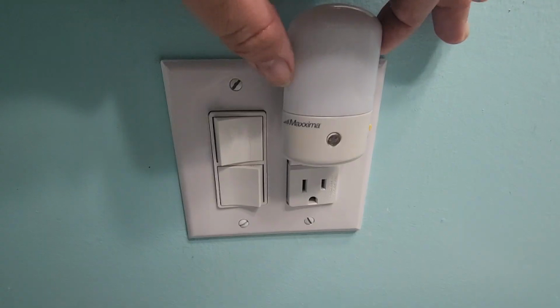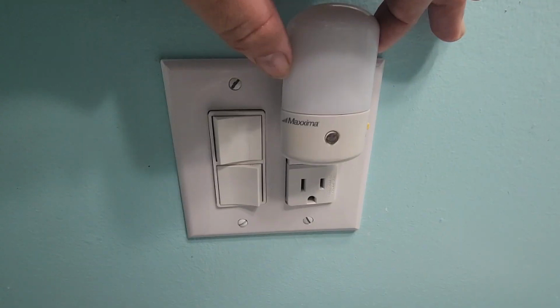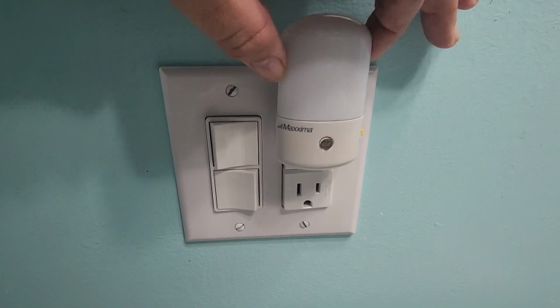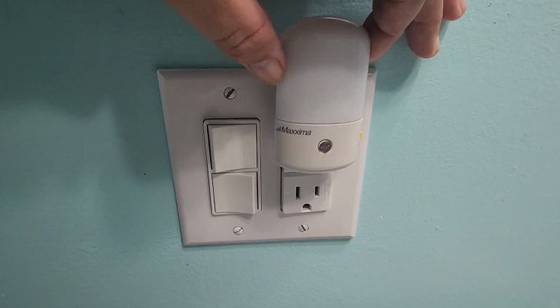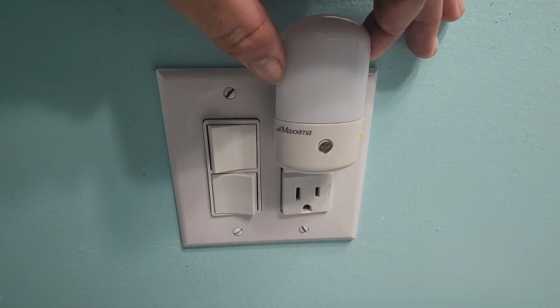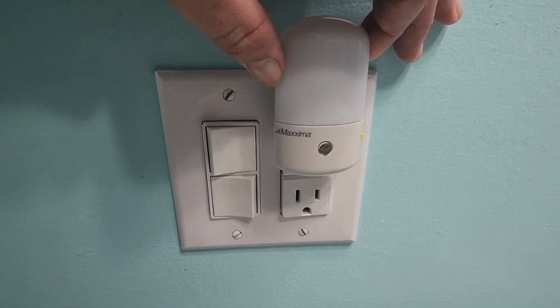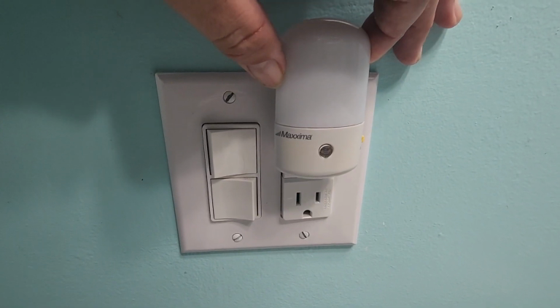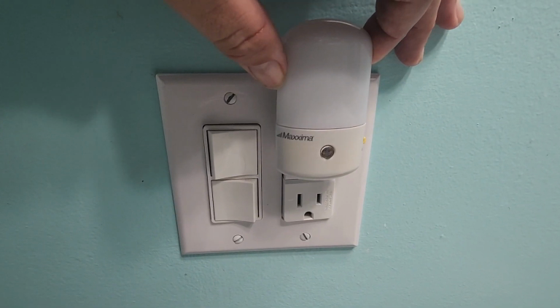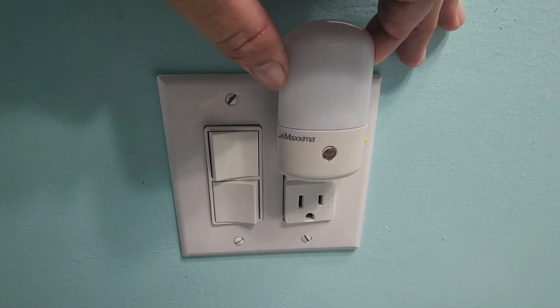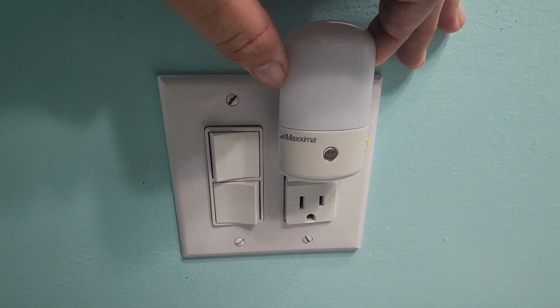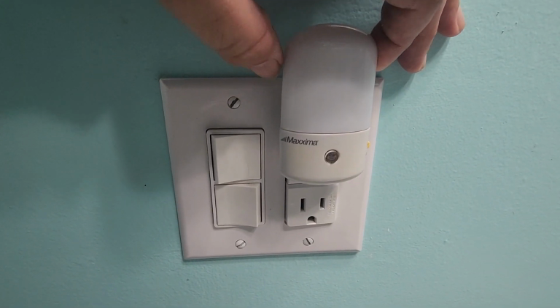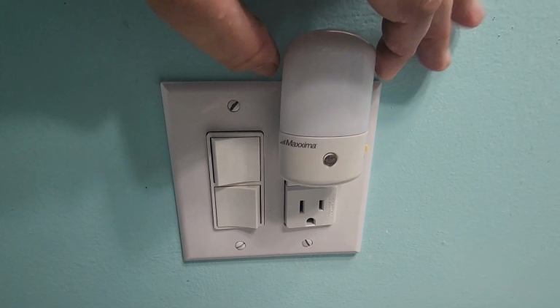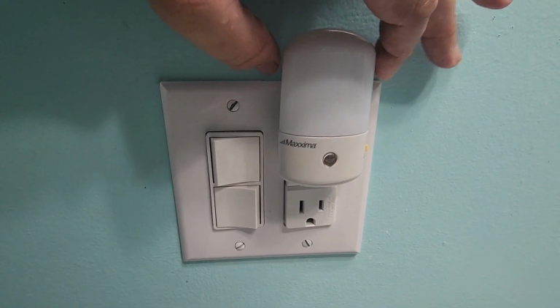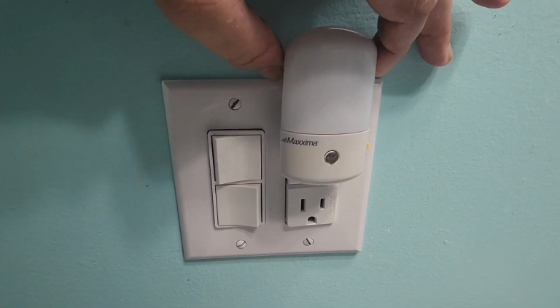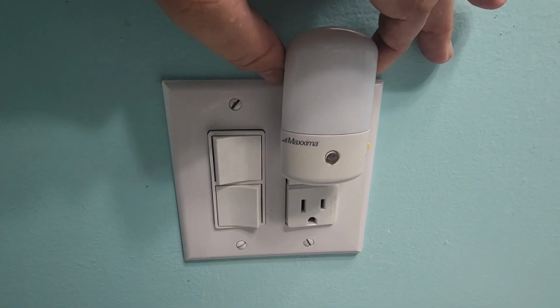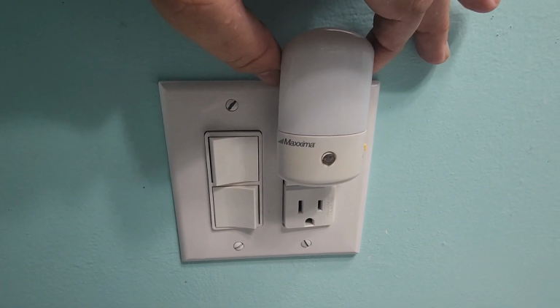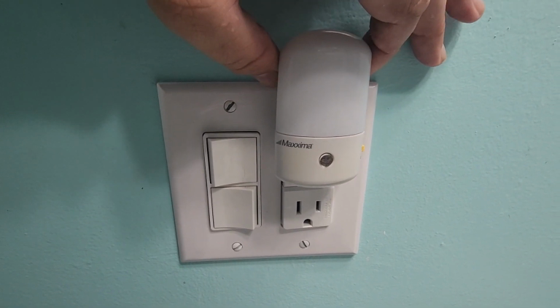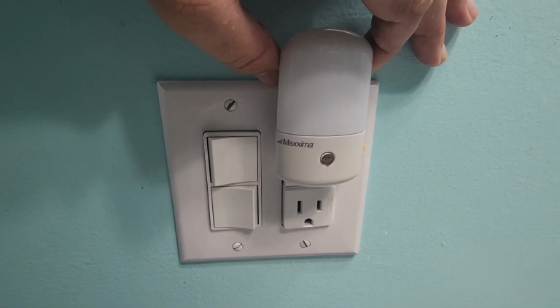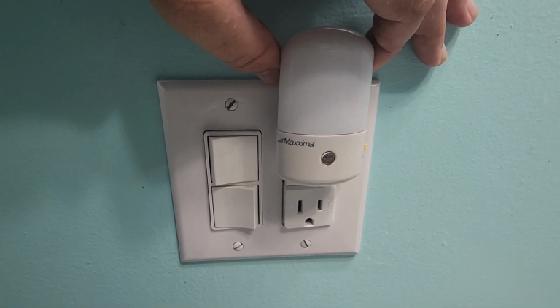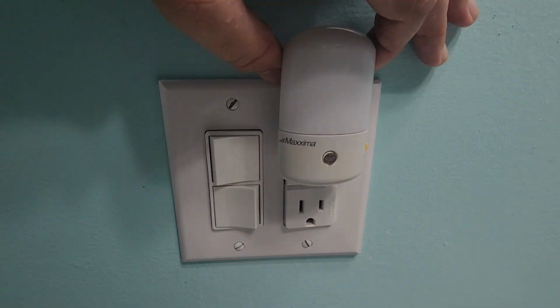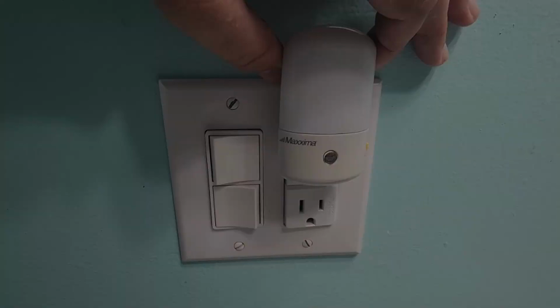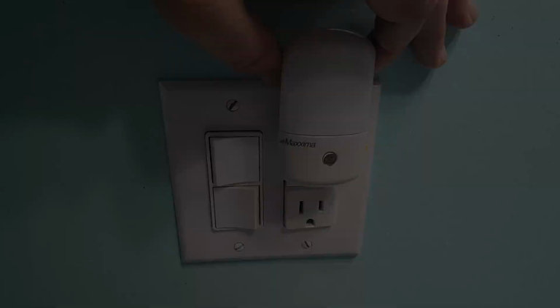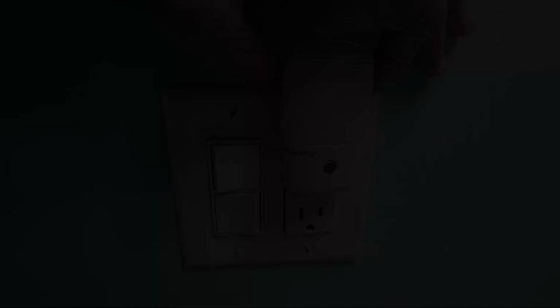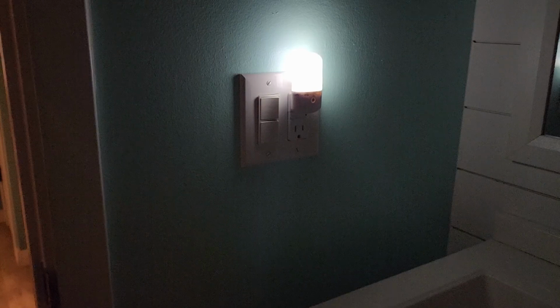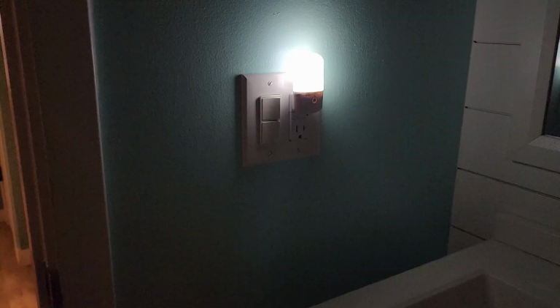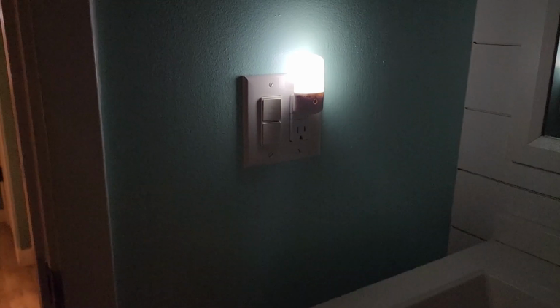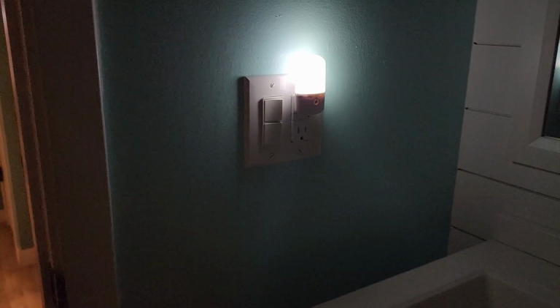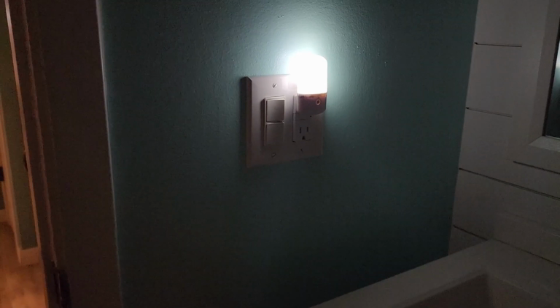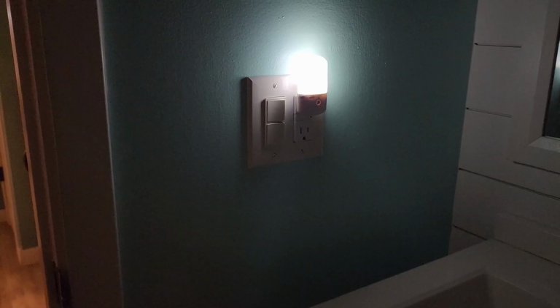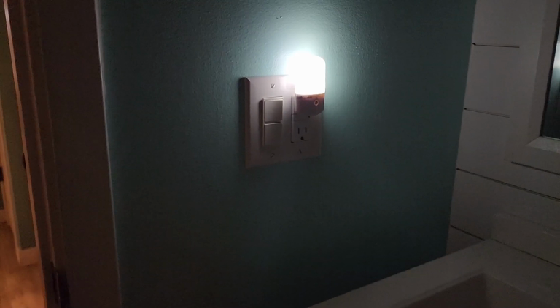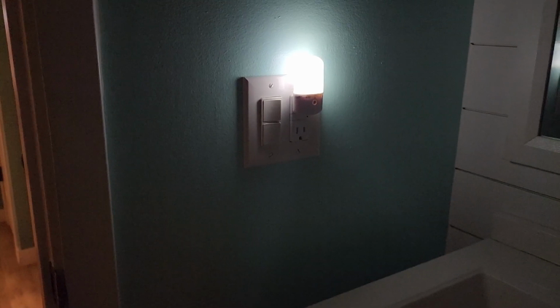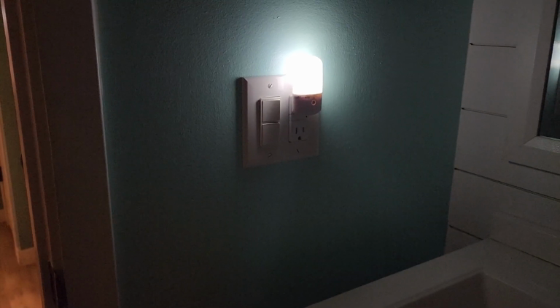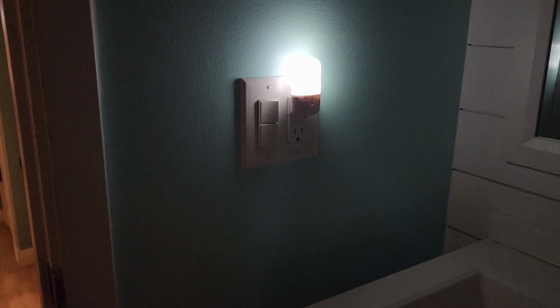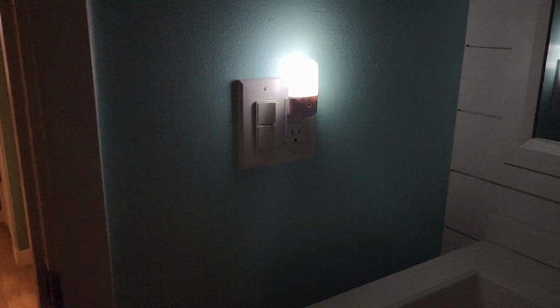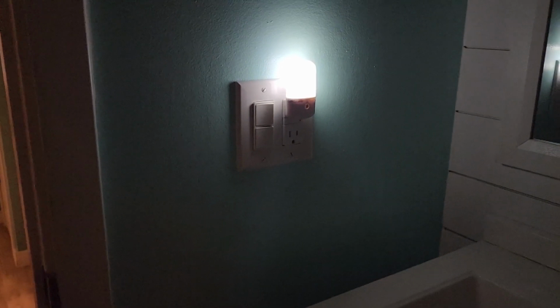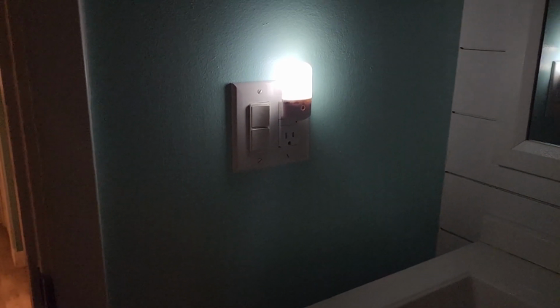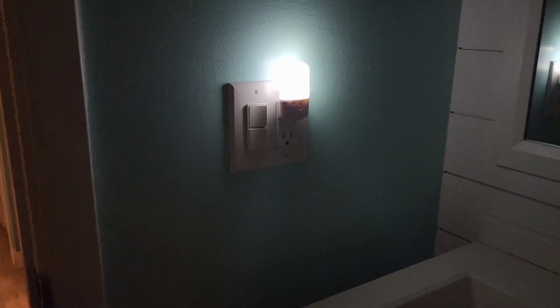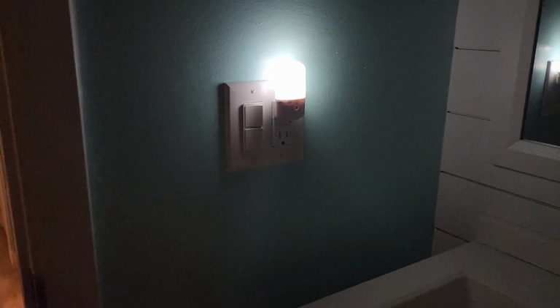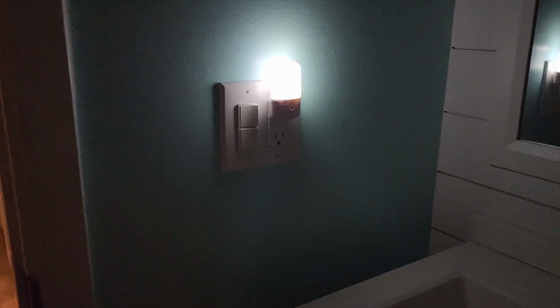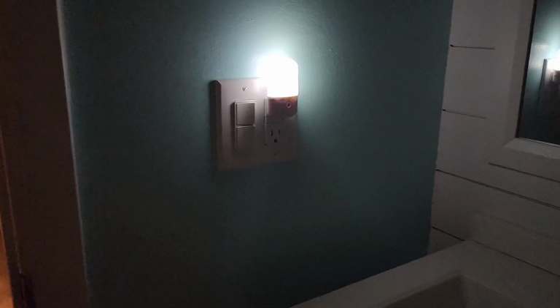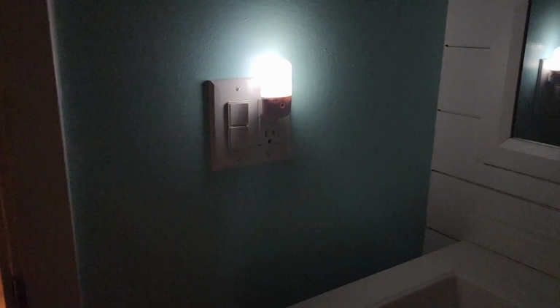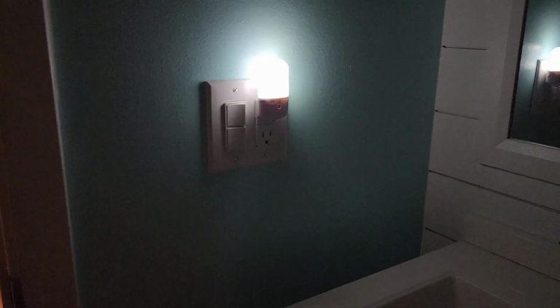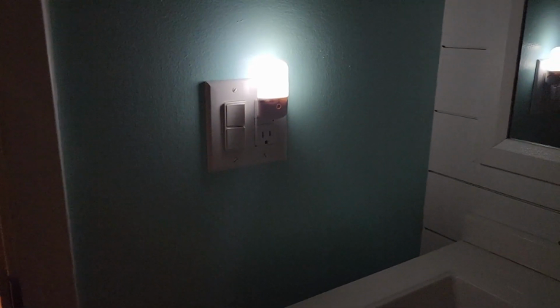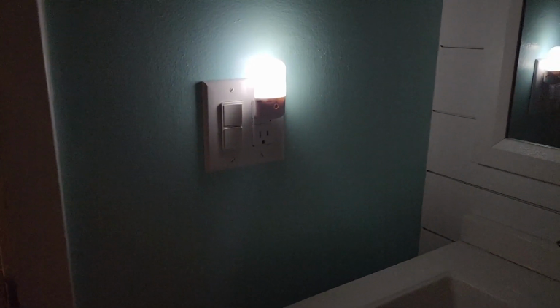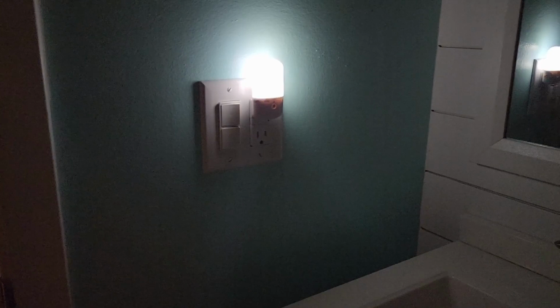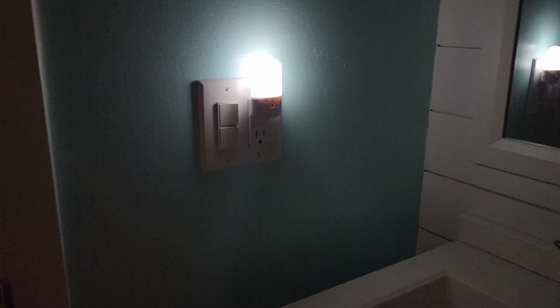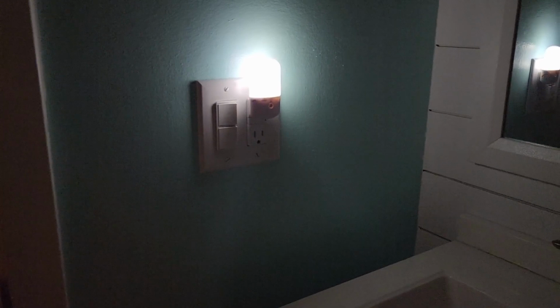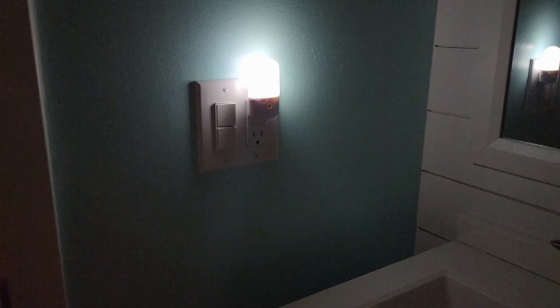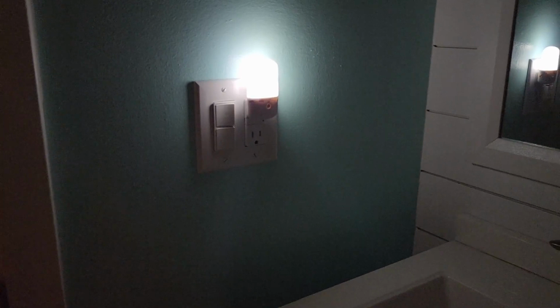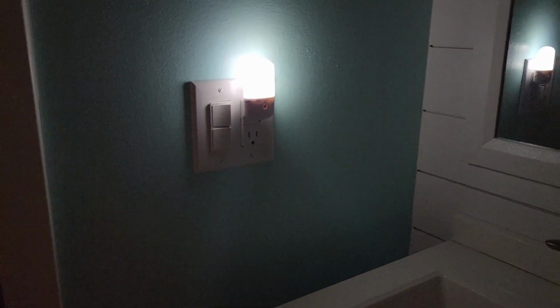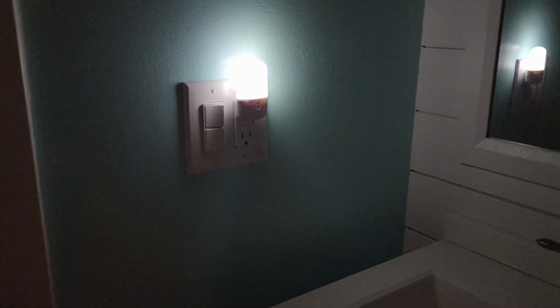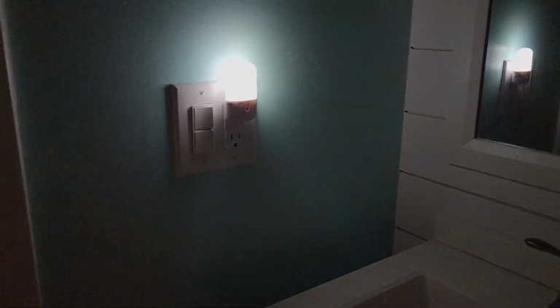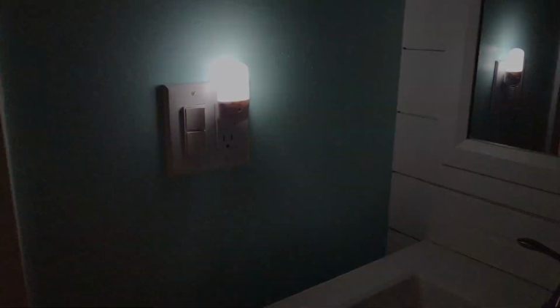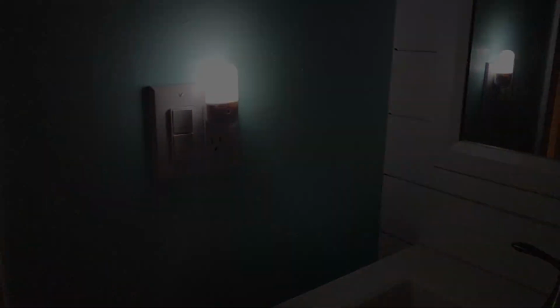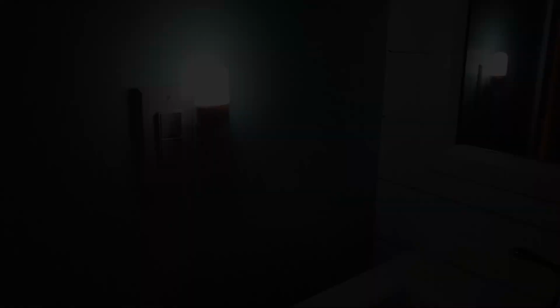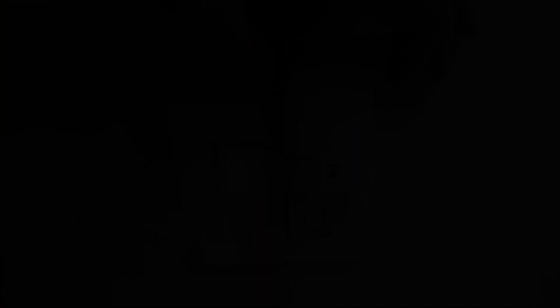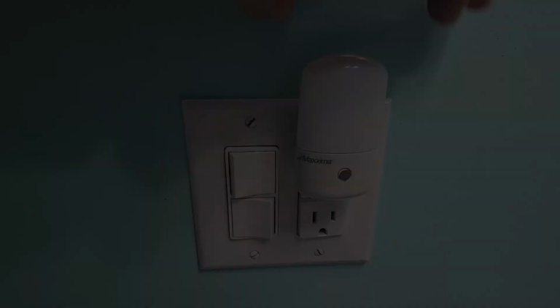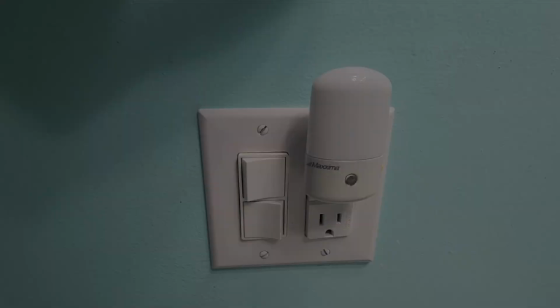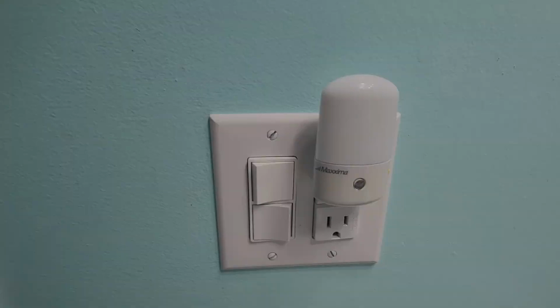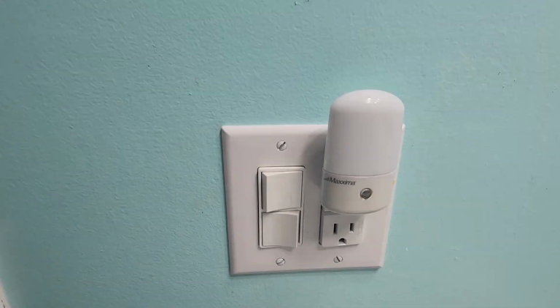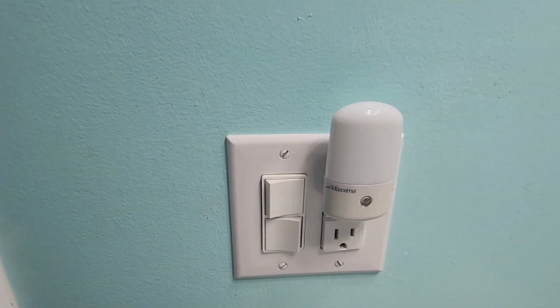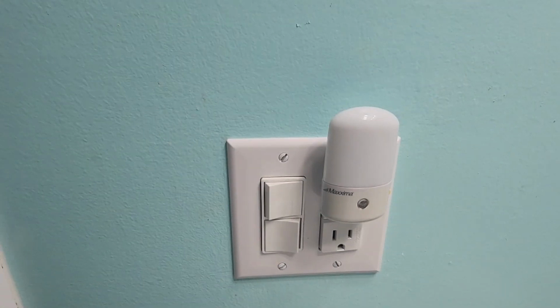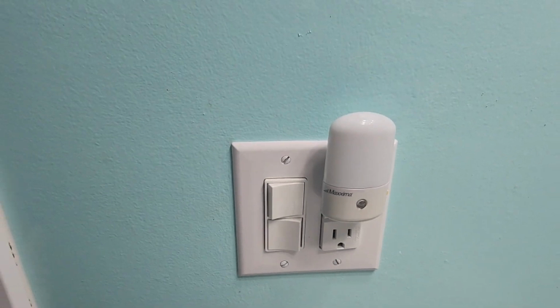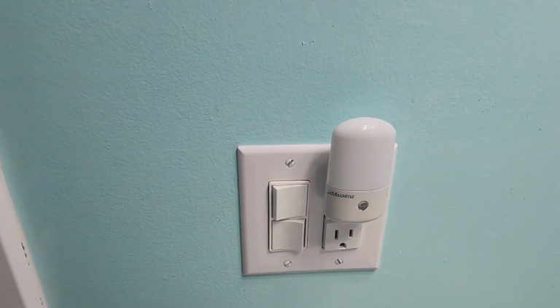Hey there, today we're shining a light on the Maxxima LED Nightlight. Let me tell you, this little gem has found its perfect spot in our bathroom and we couldn't be happier.